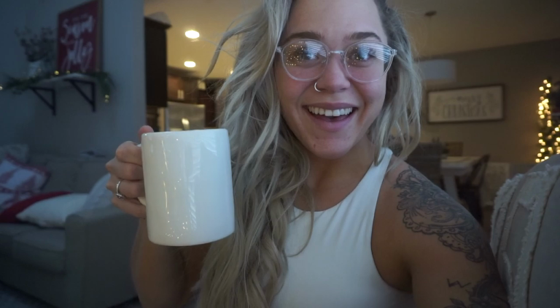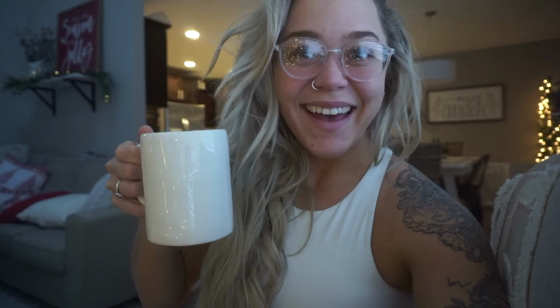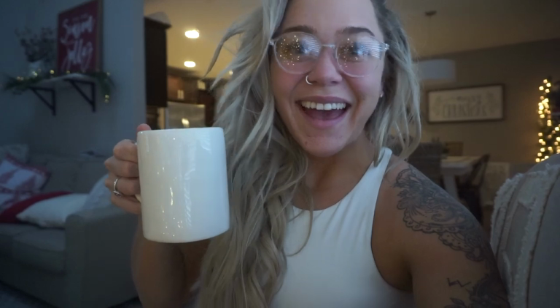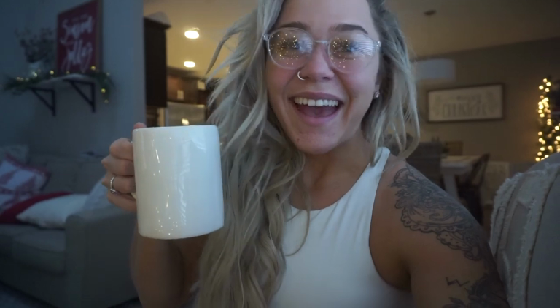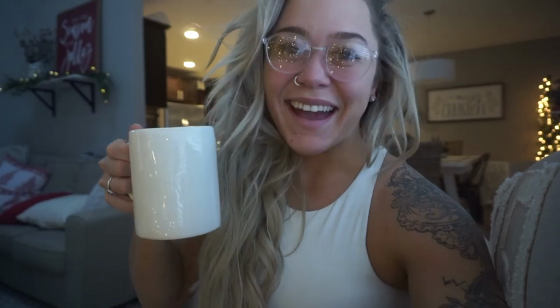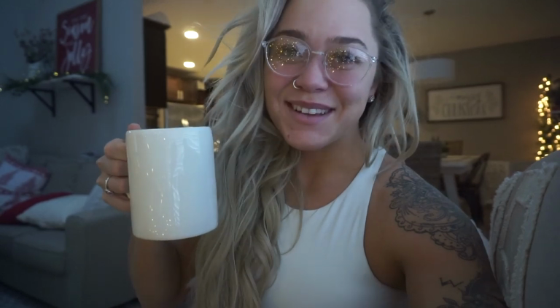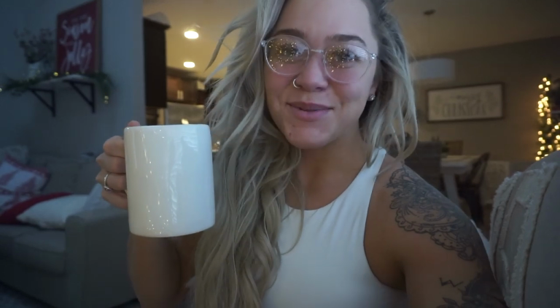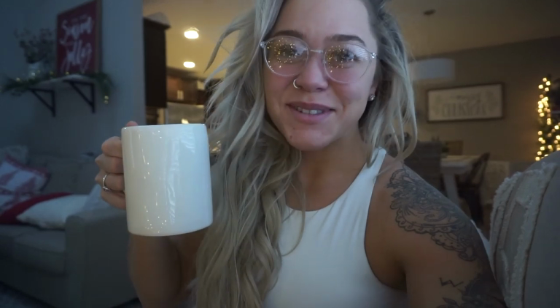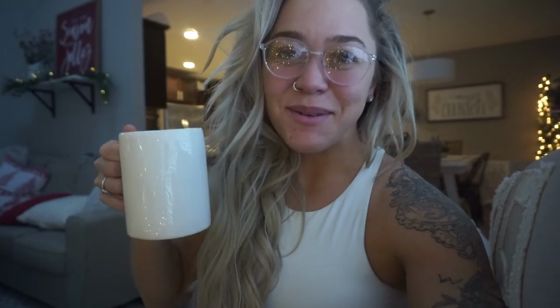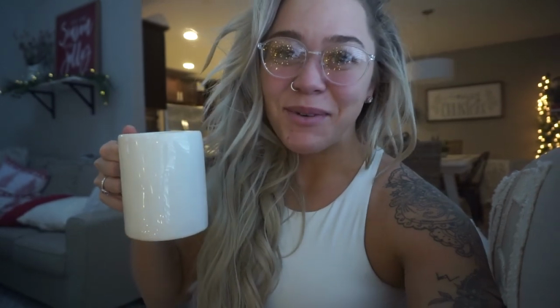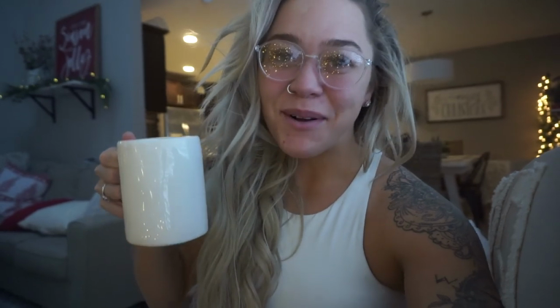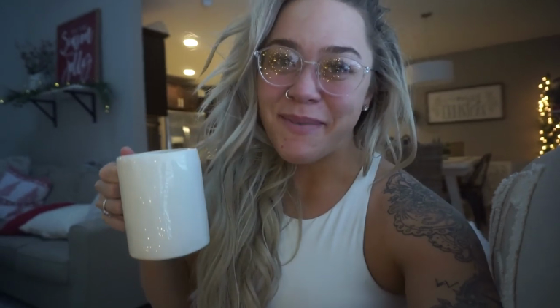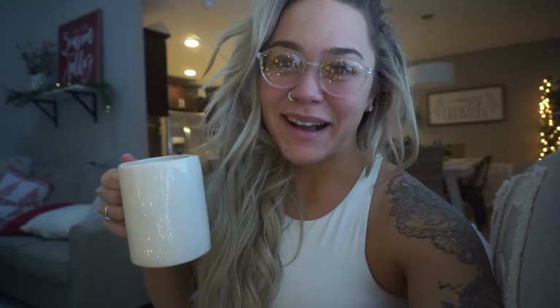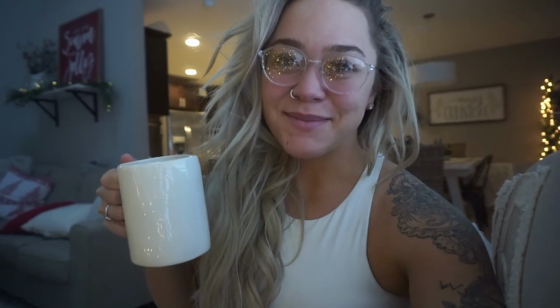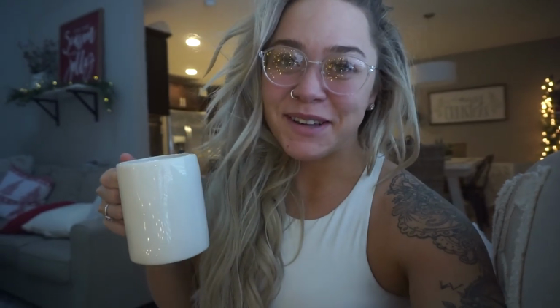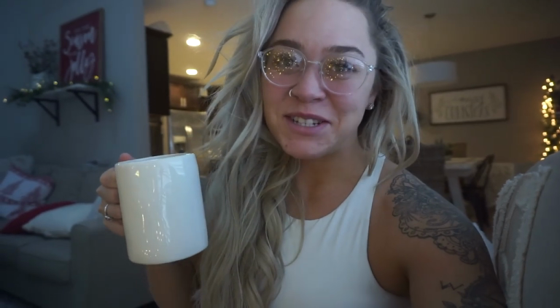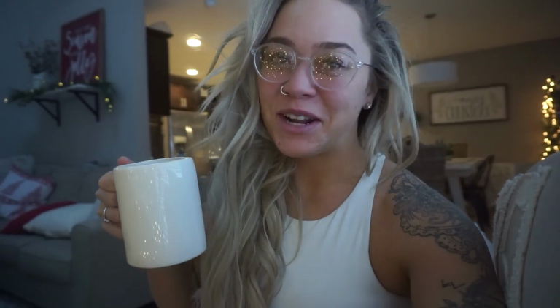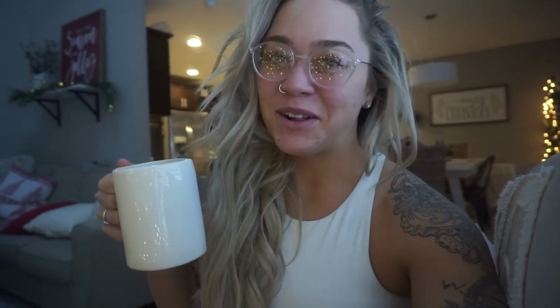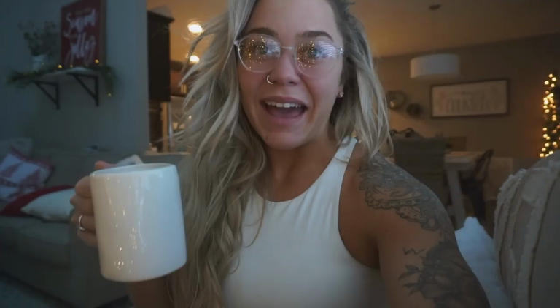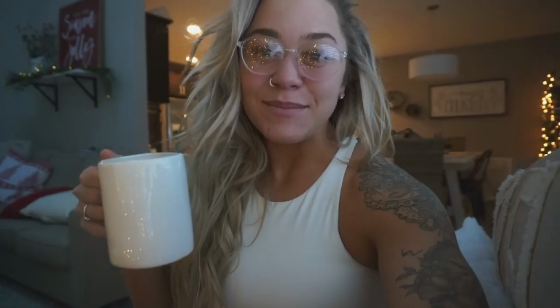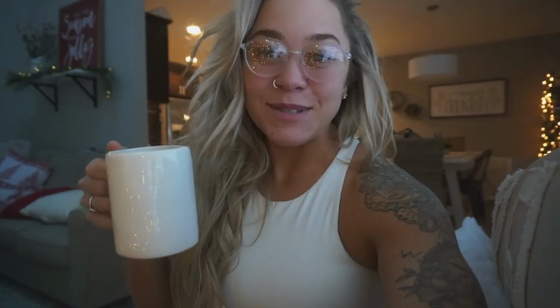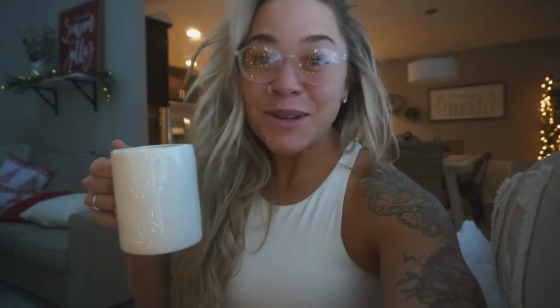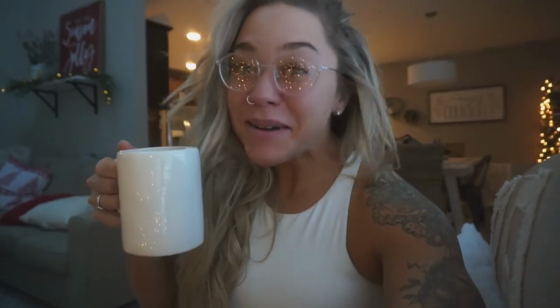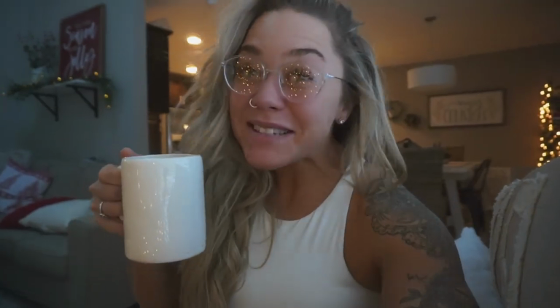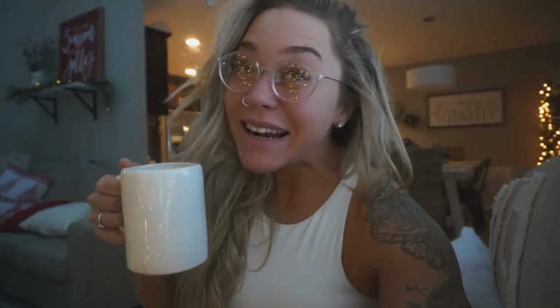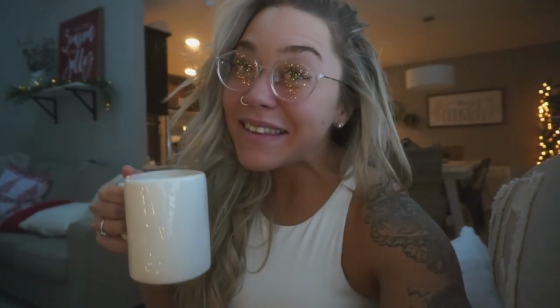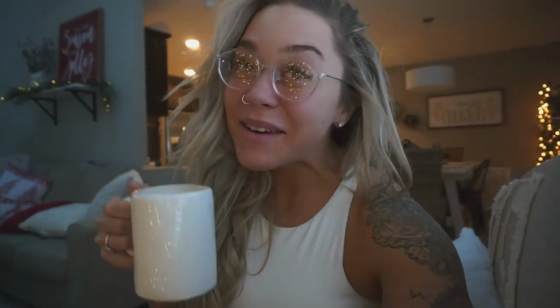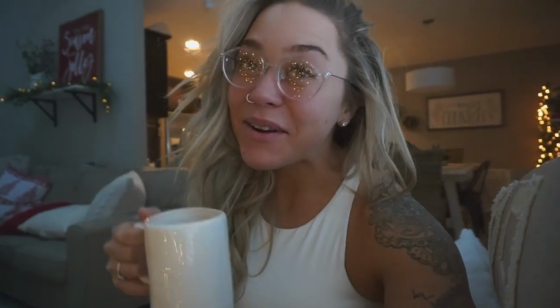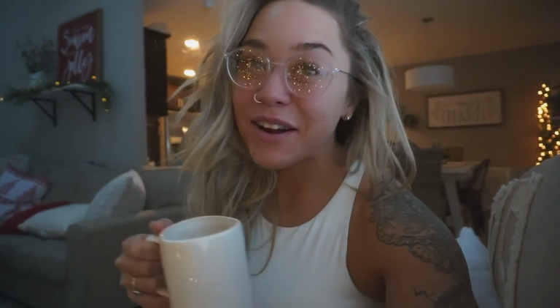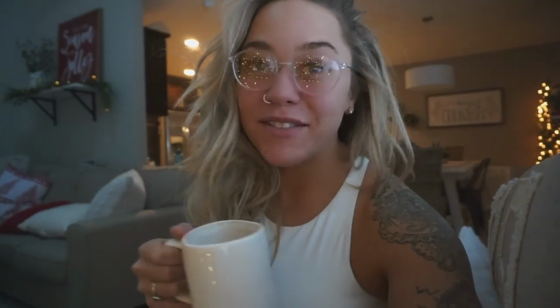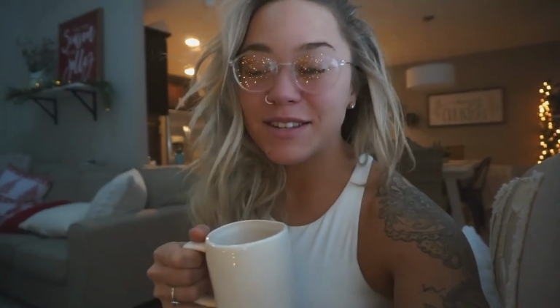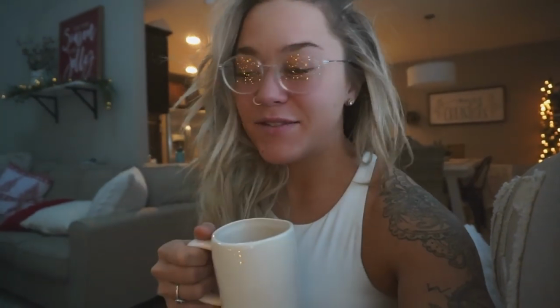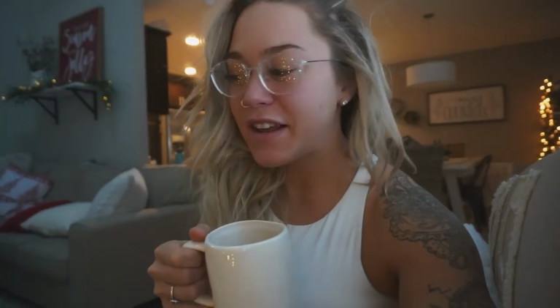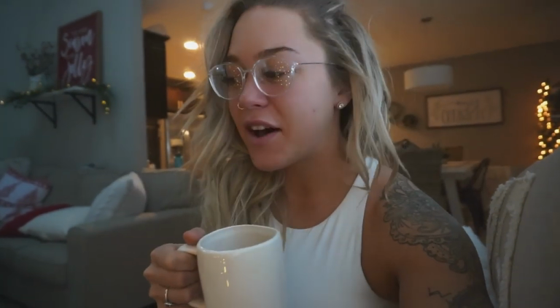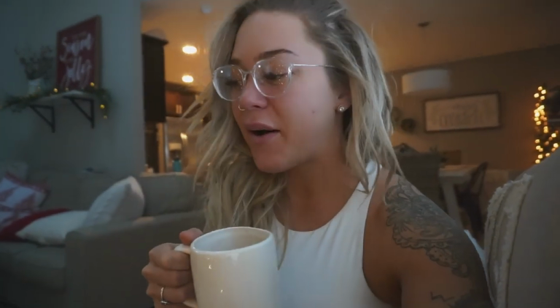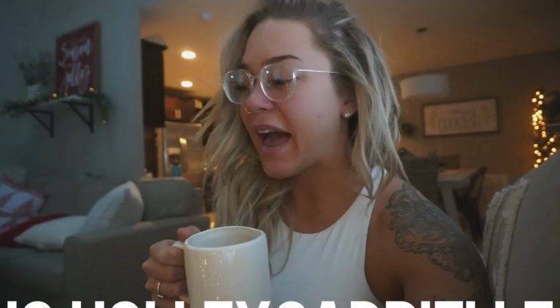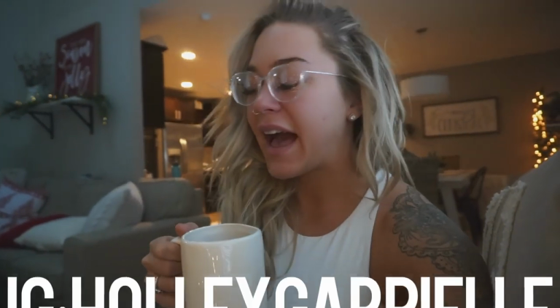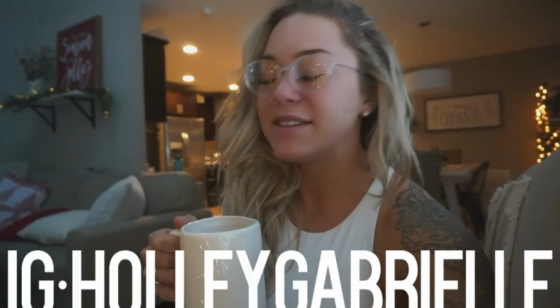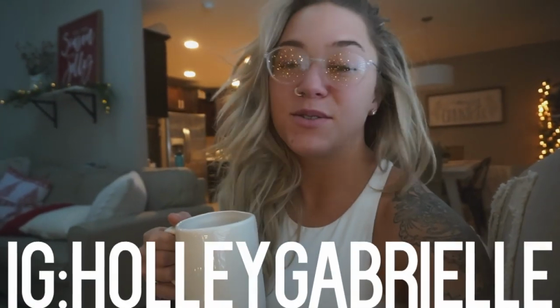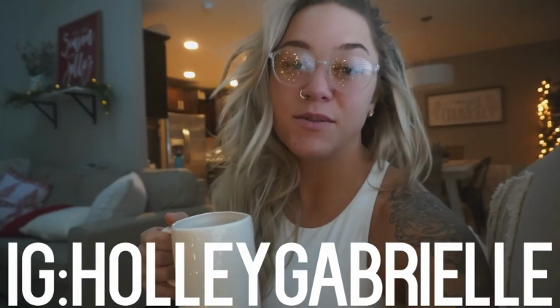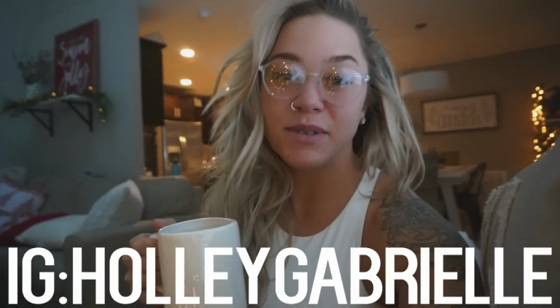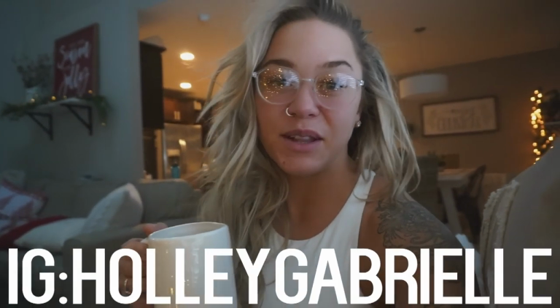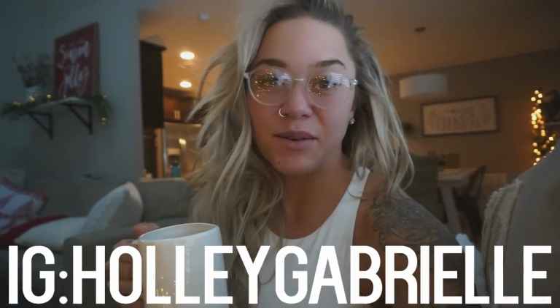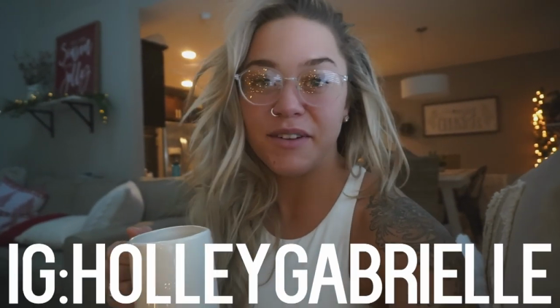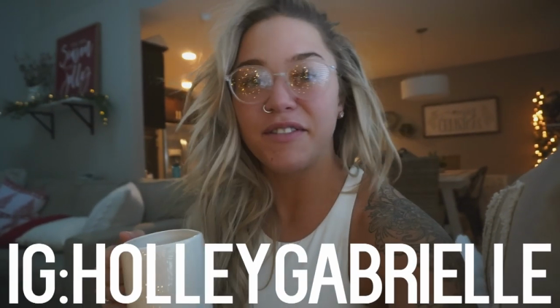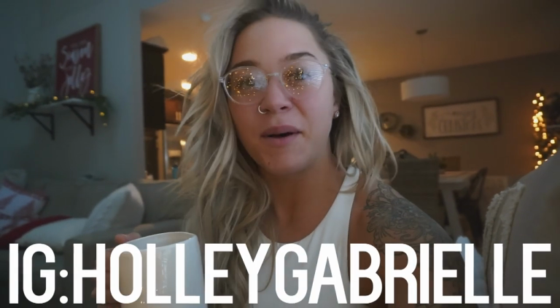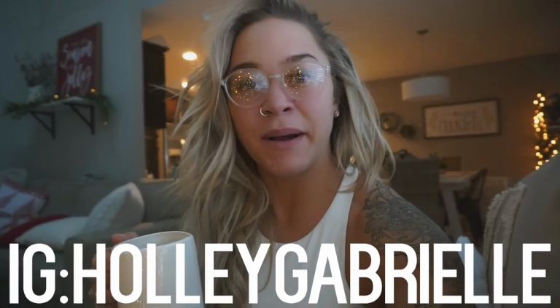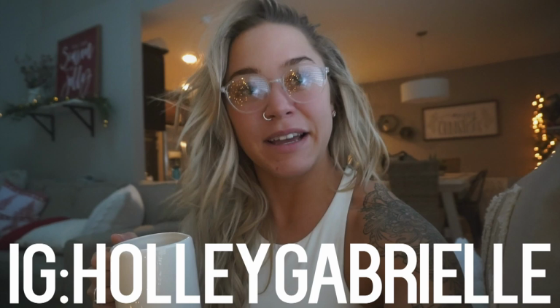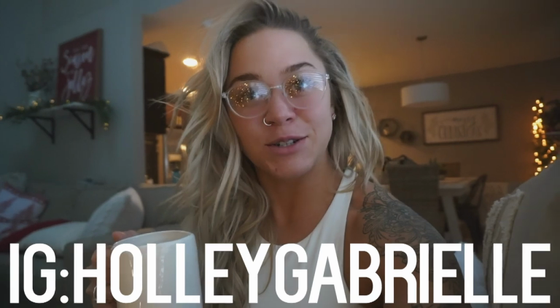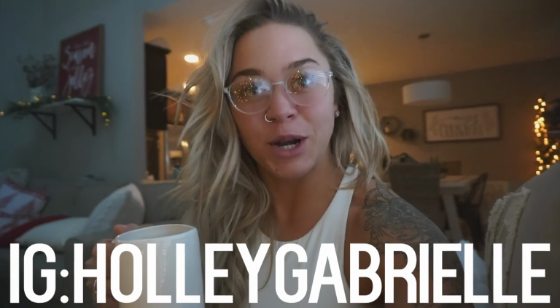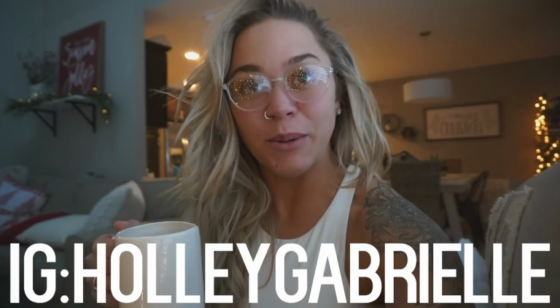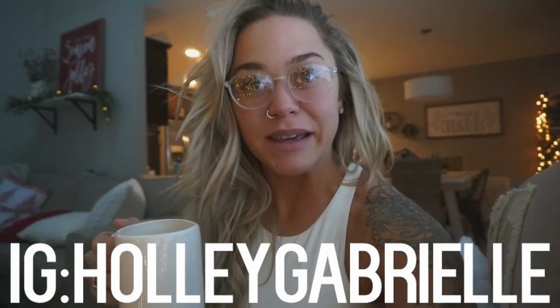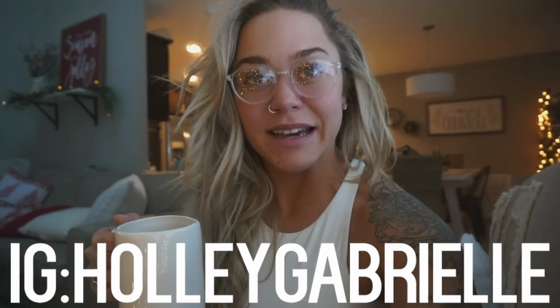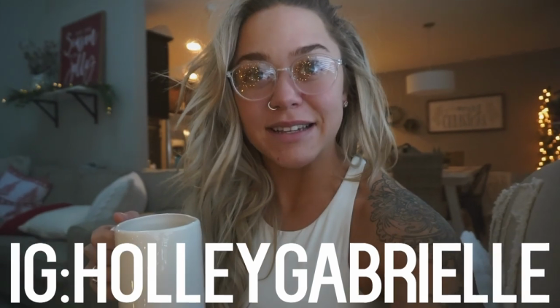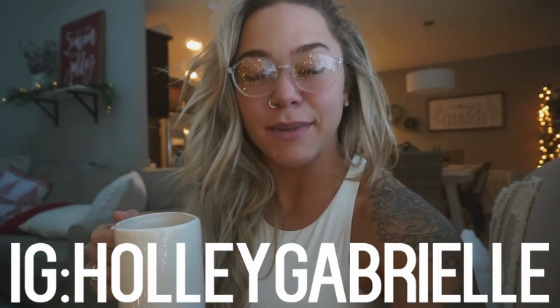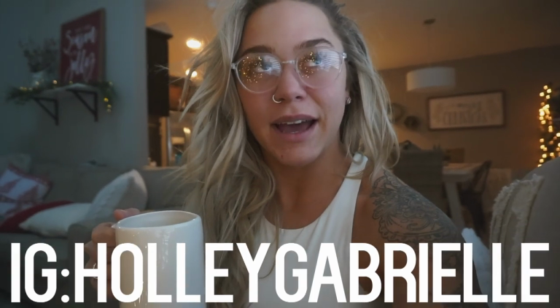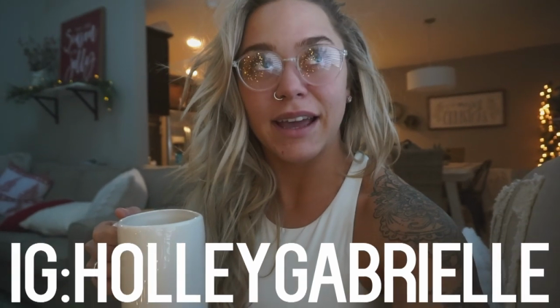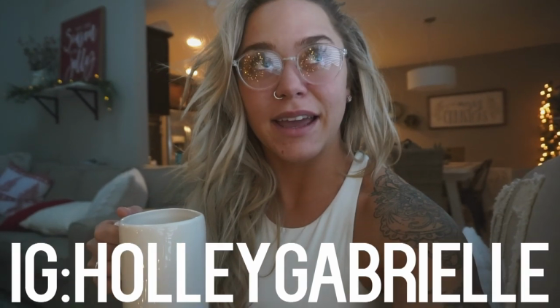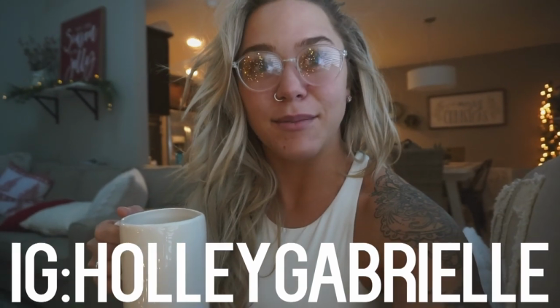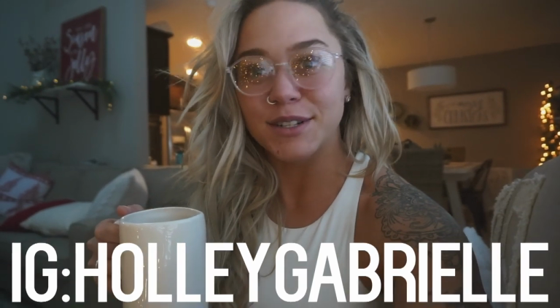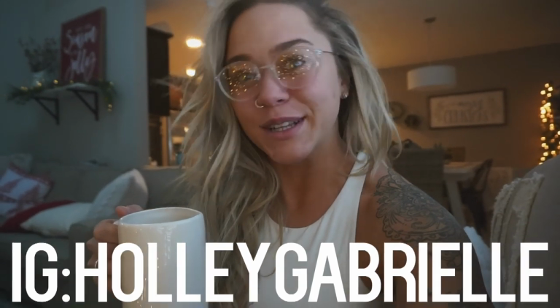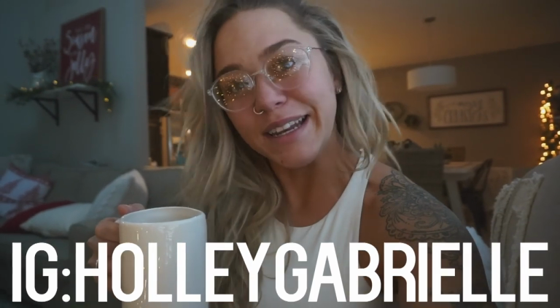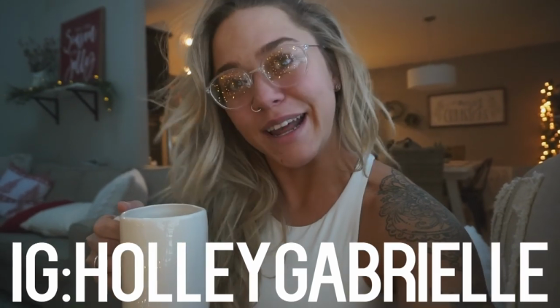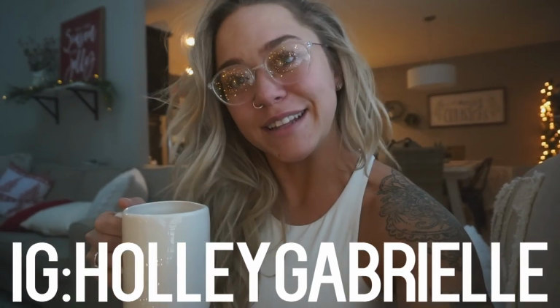Hey guys, what's up? Welcome back to my channel. I'm super excited that you are here for this video. I had to completely re-film my intro because my camera deleted it.